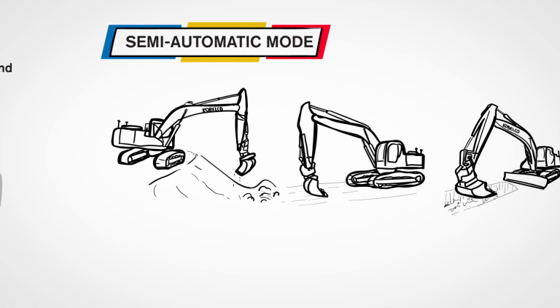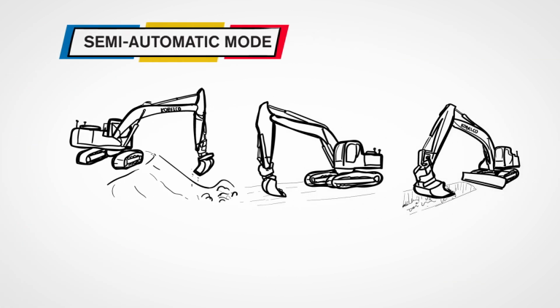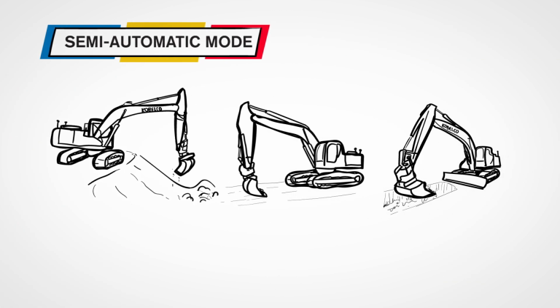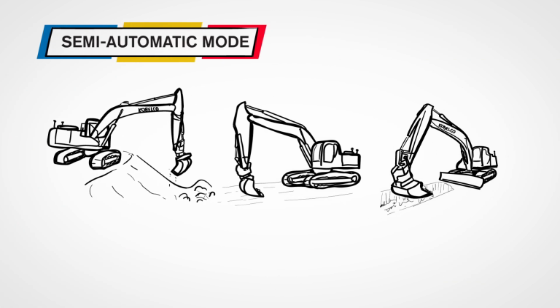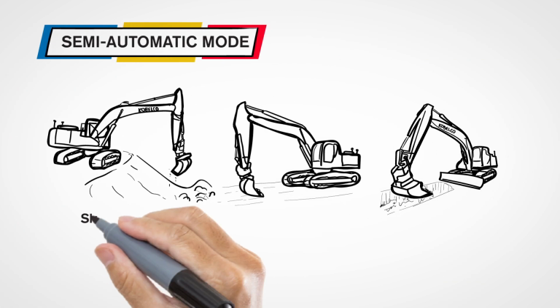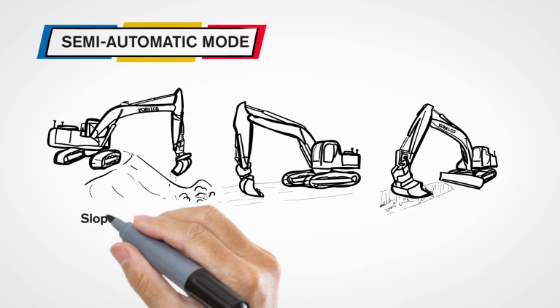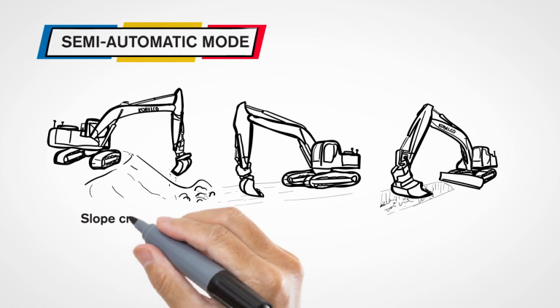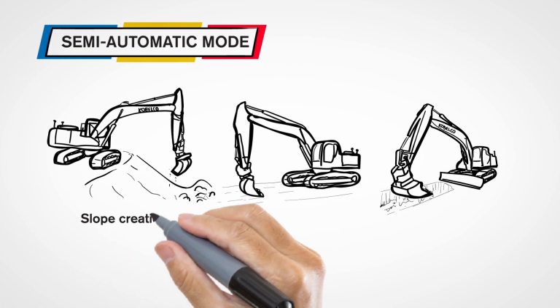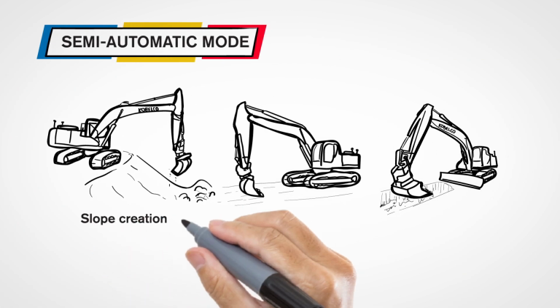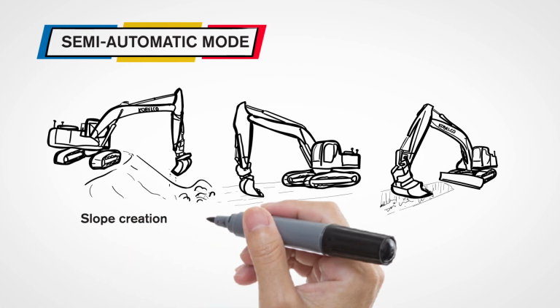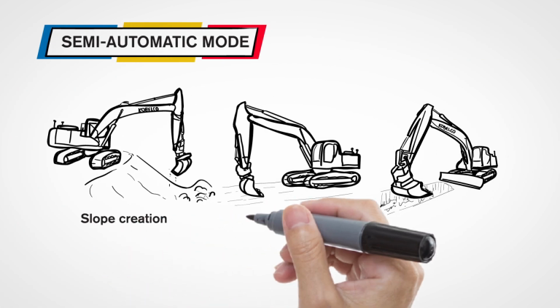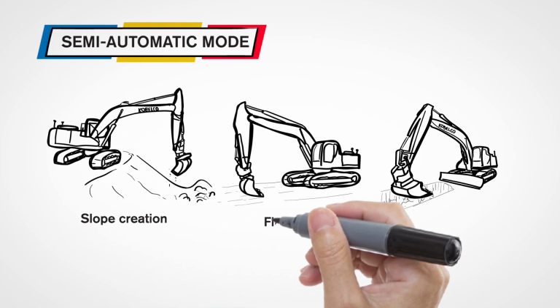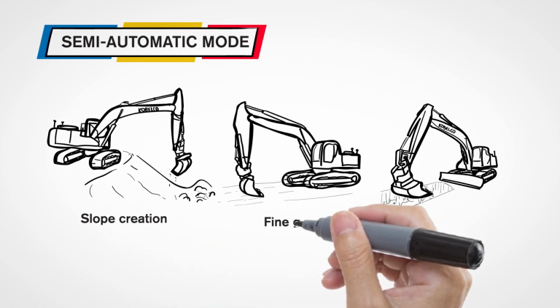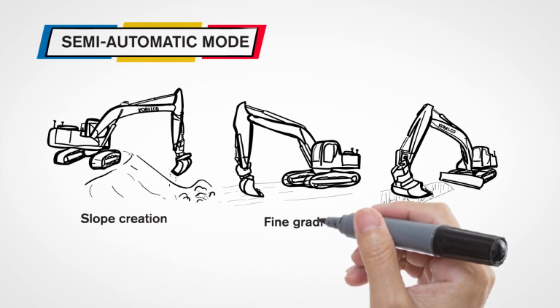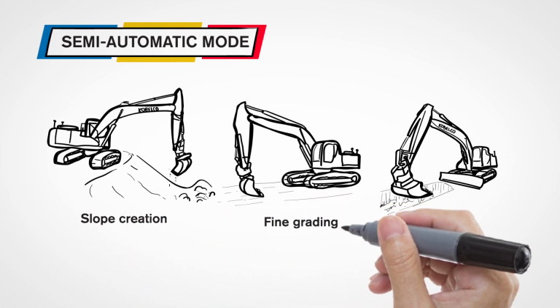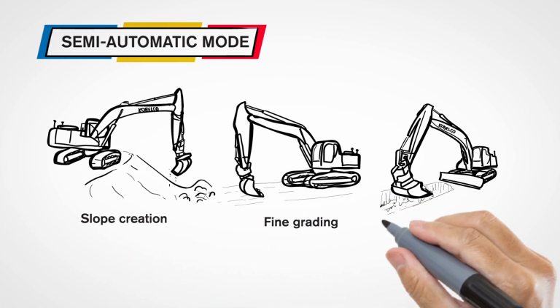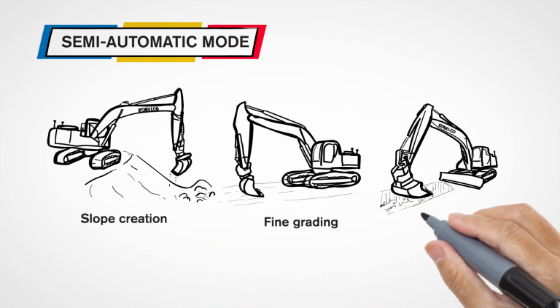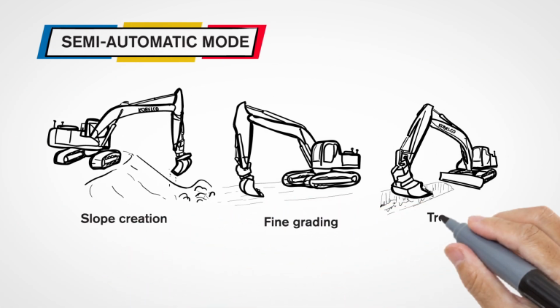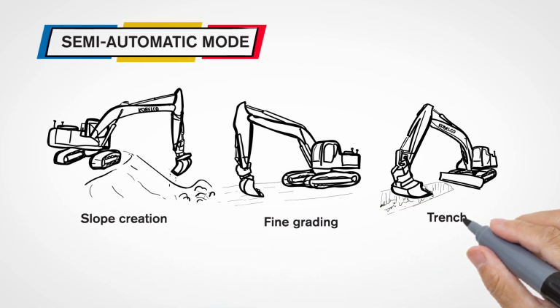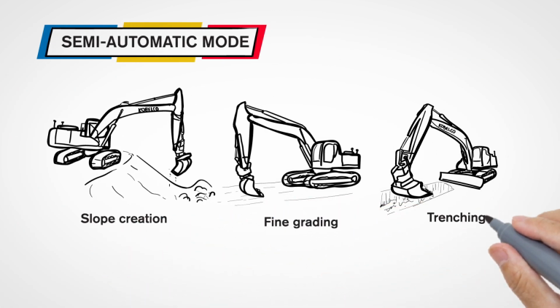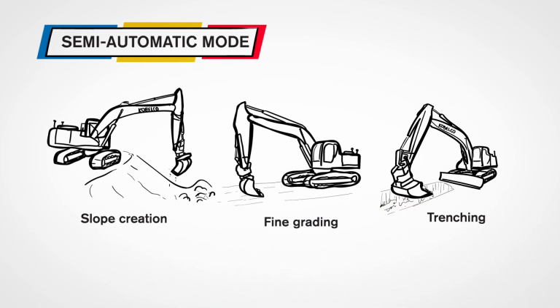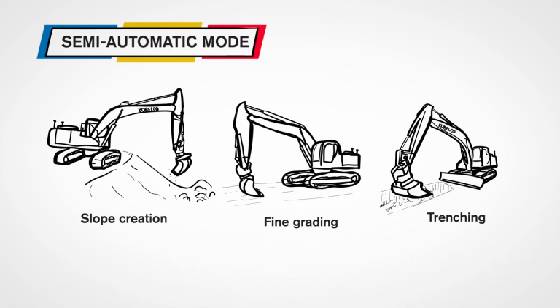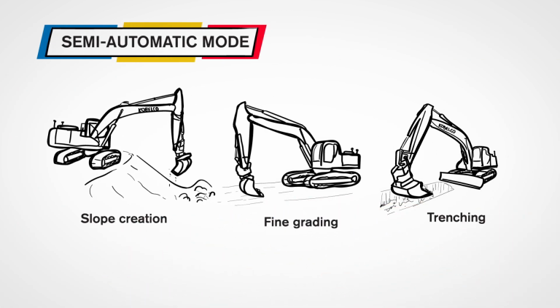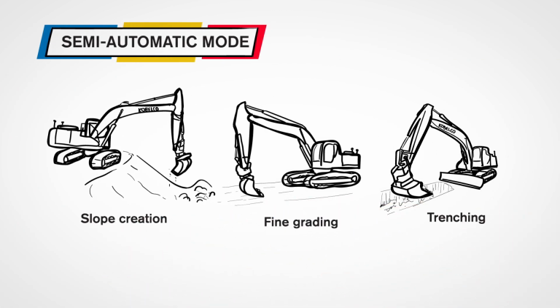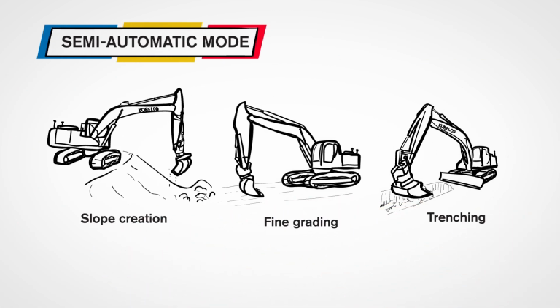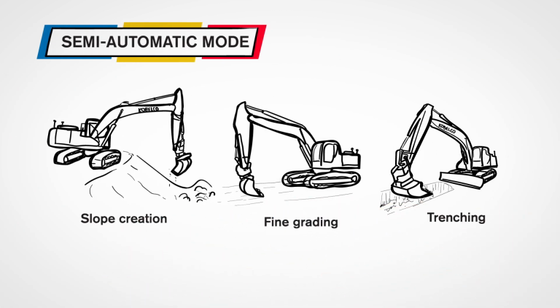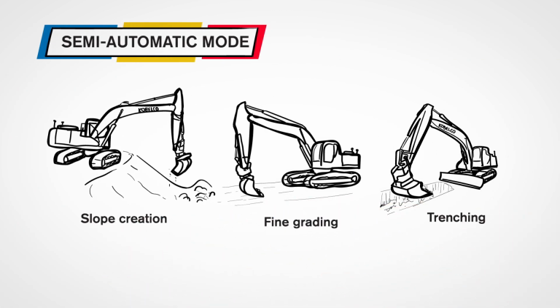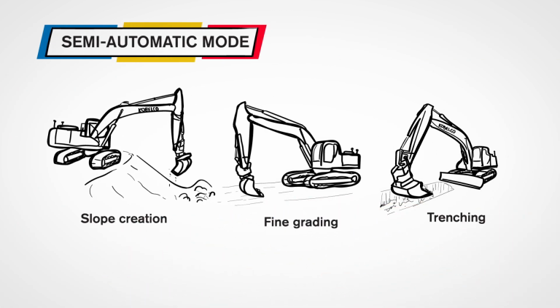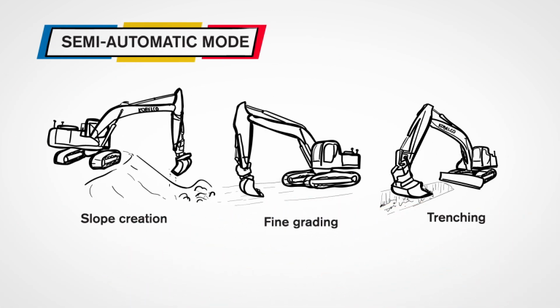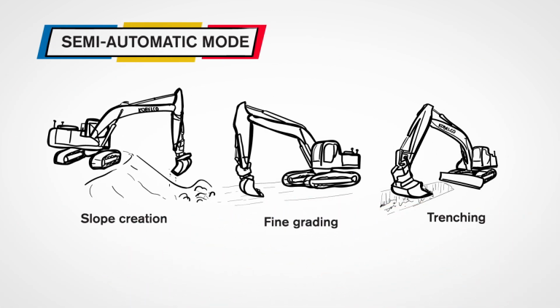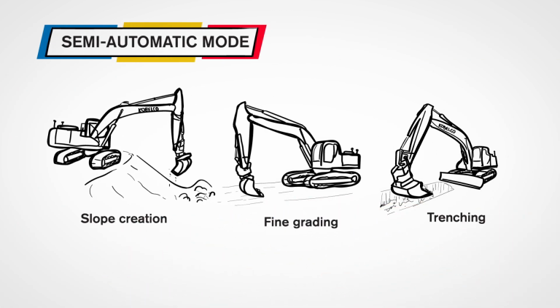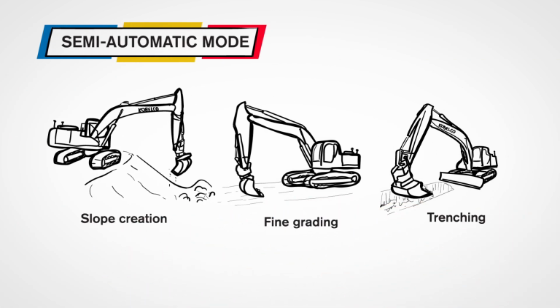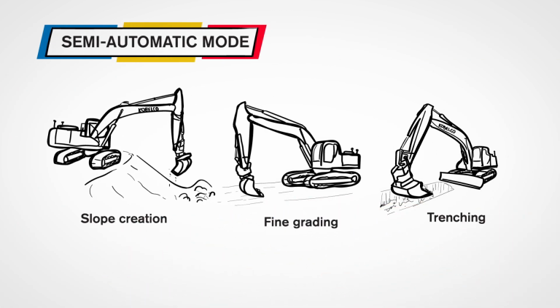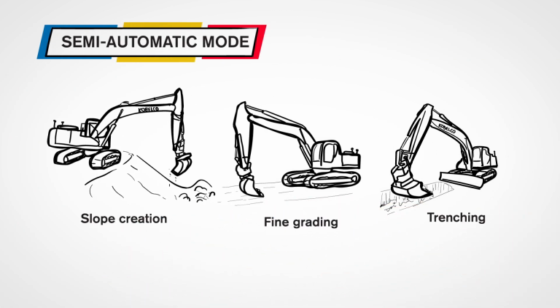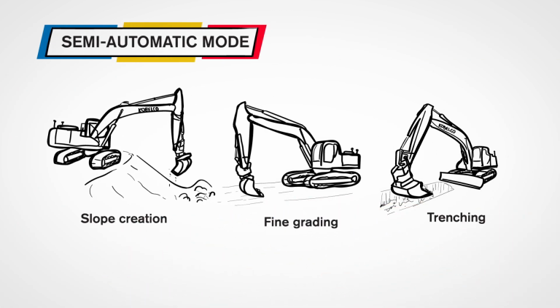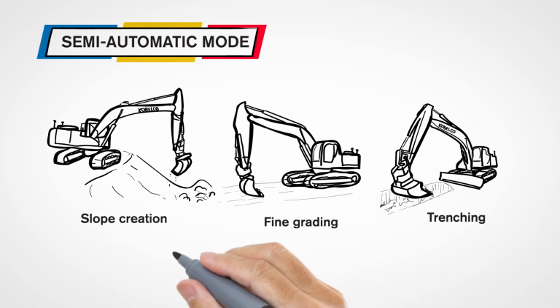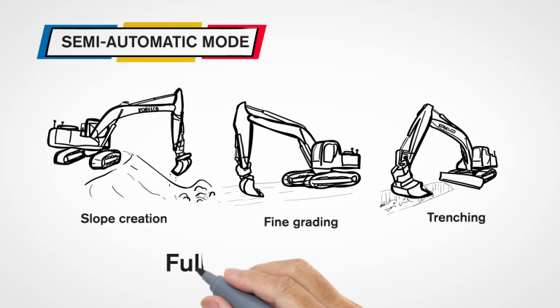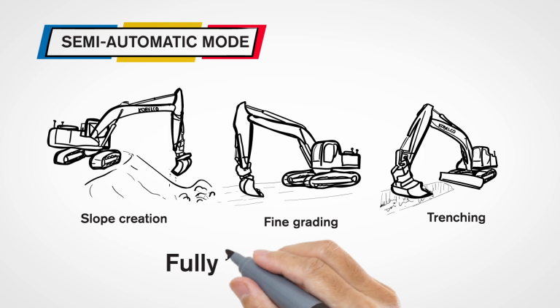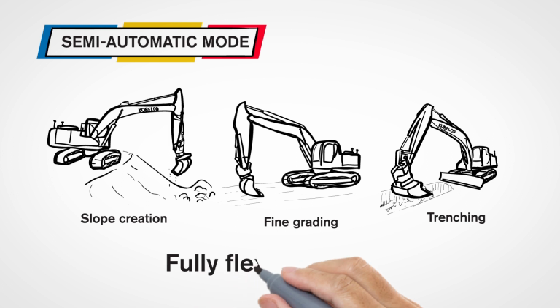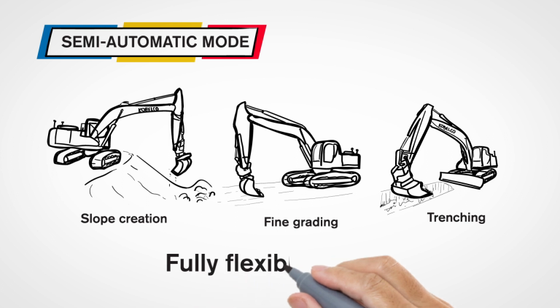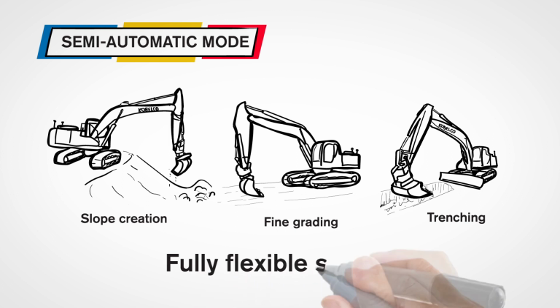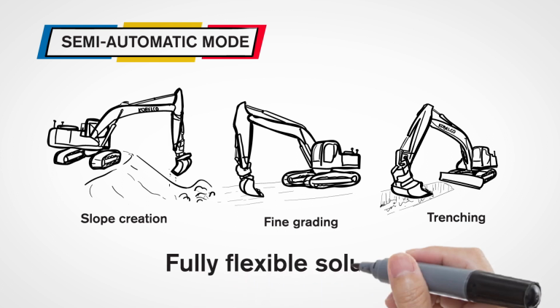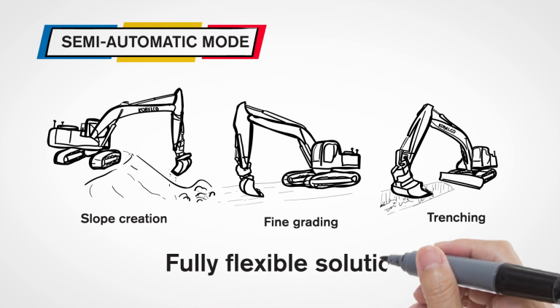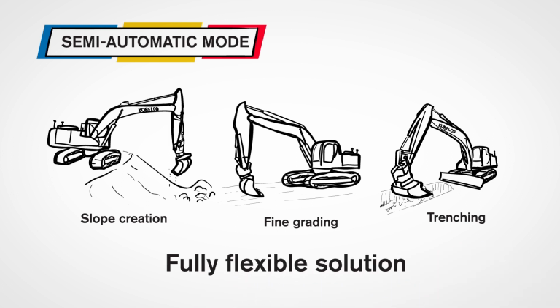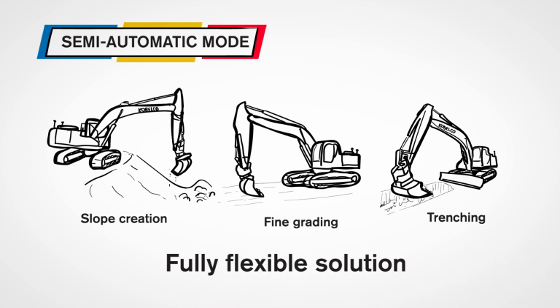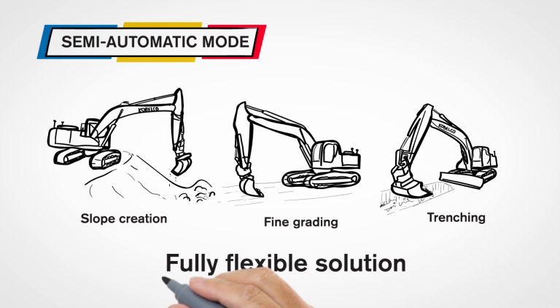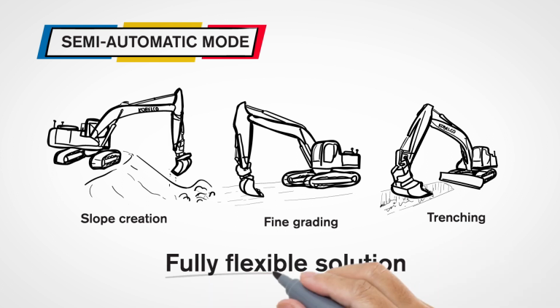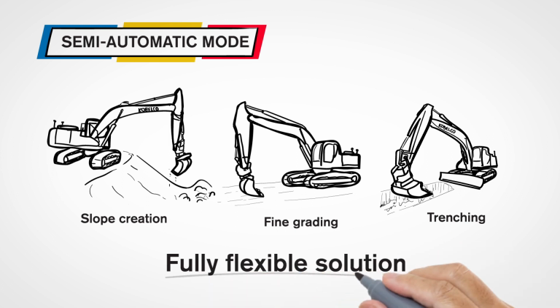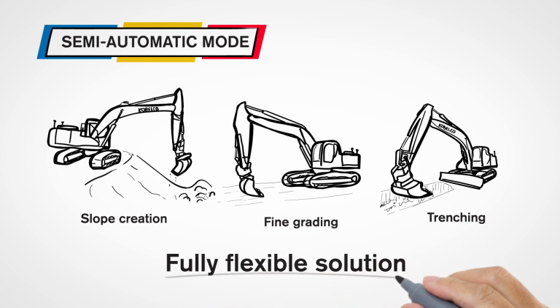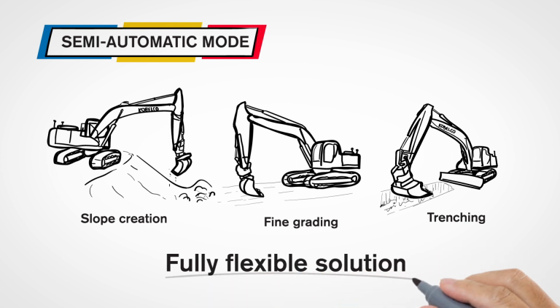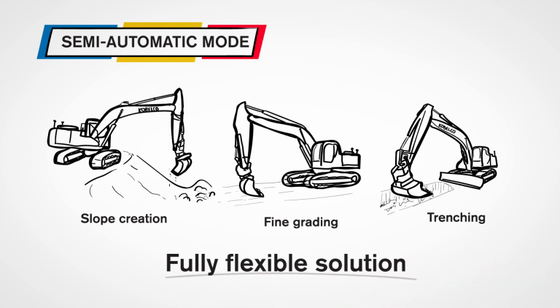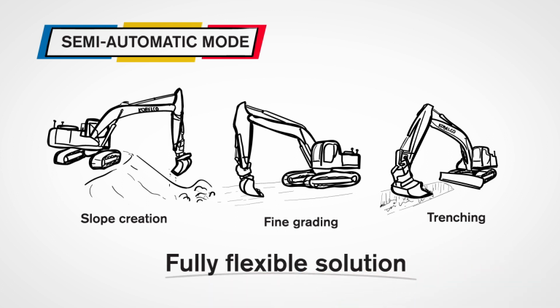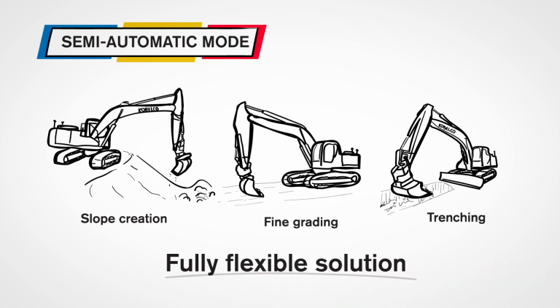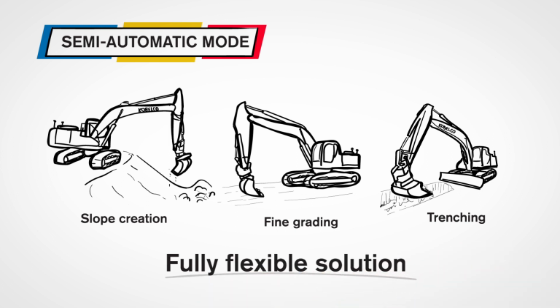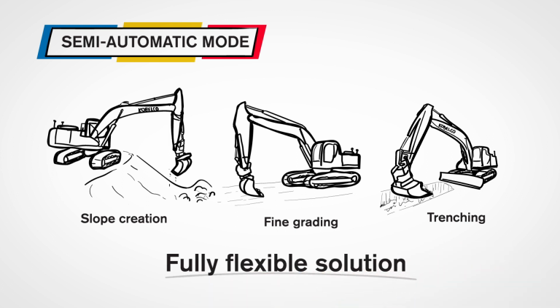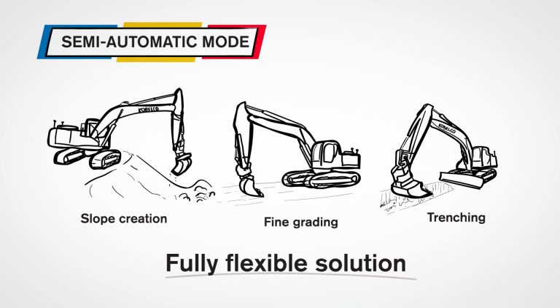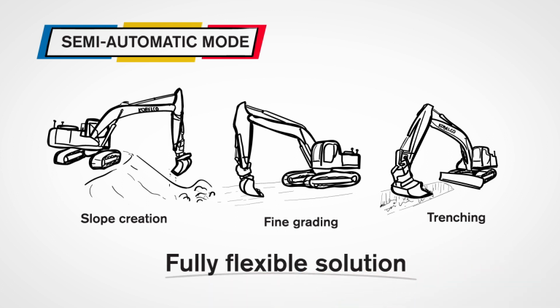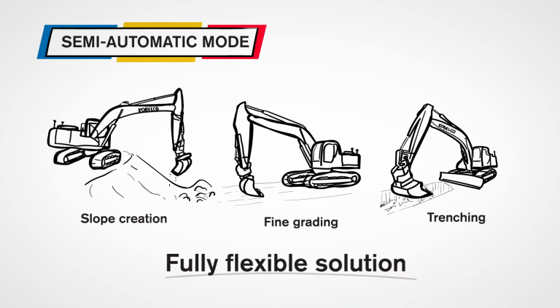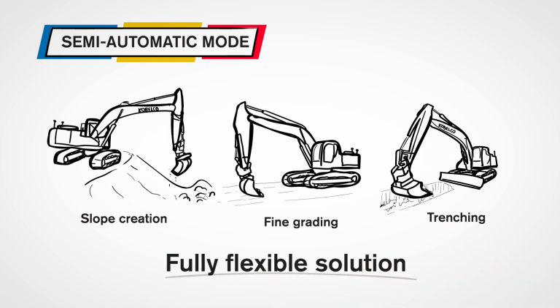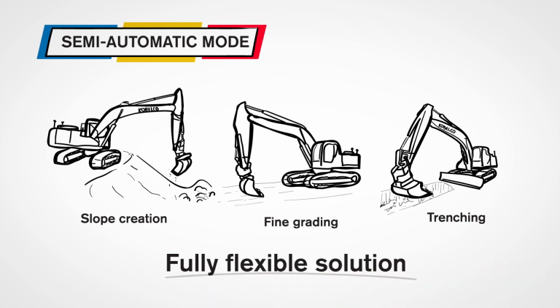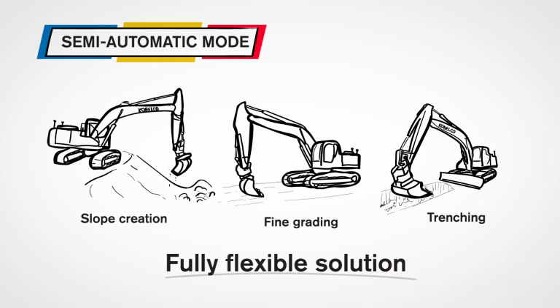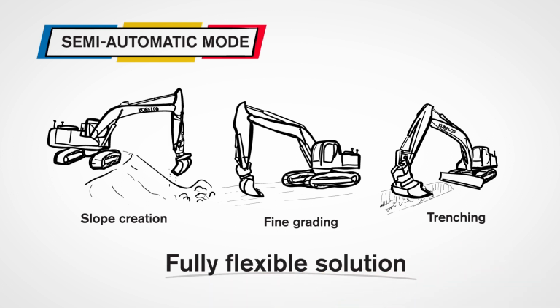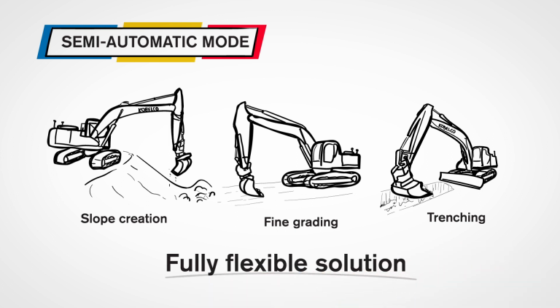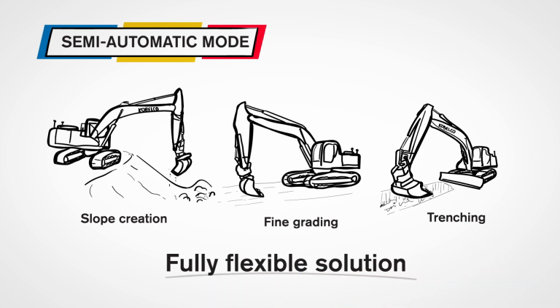Use the semi-automatic excavator for work tasks that require ultimate precision. It is a fully flexible solution that benefits any work situation.